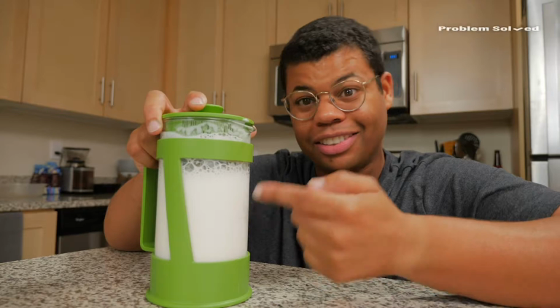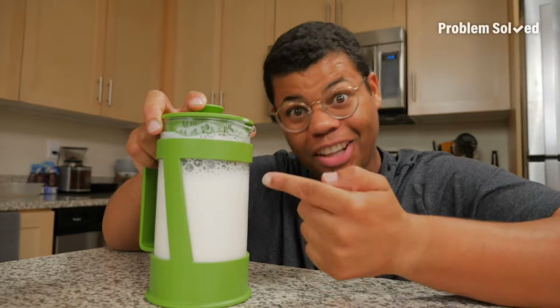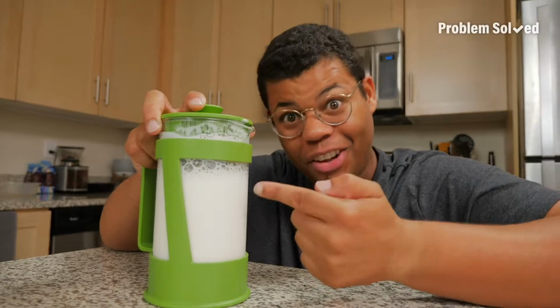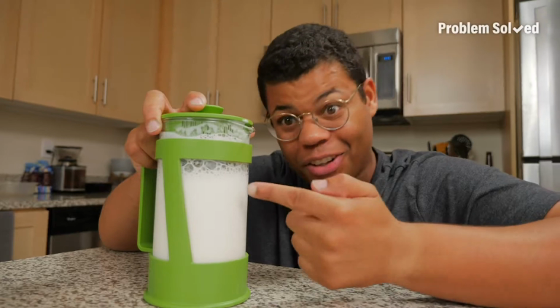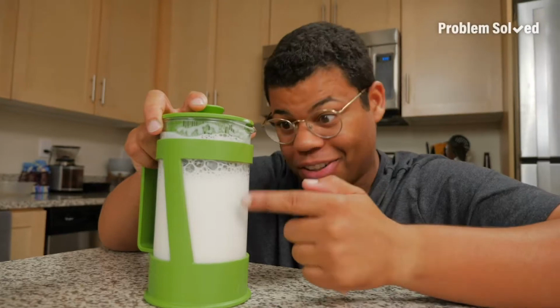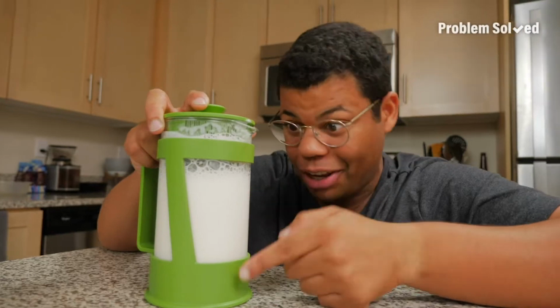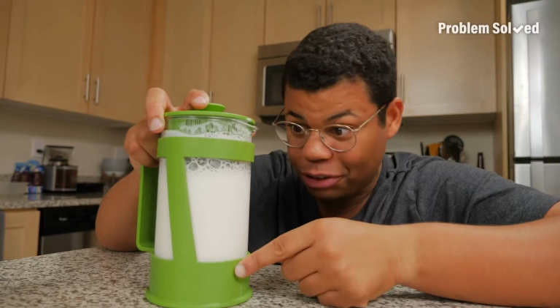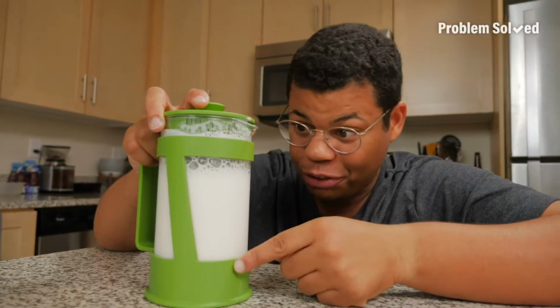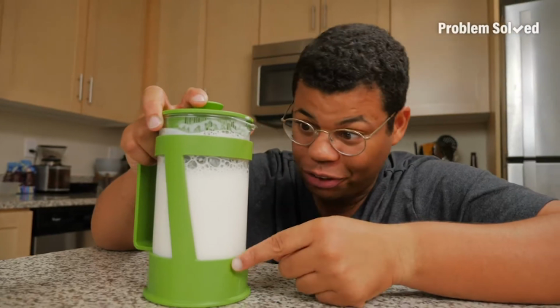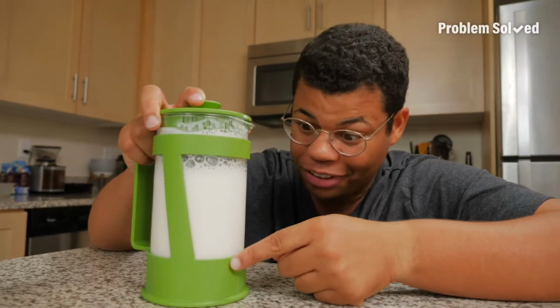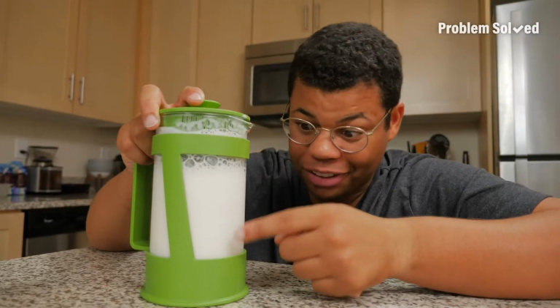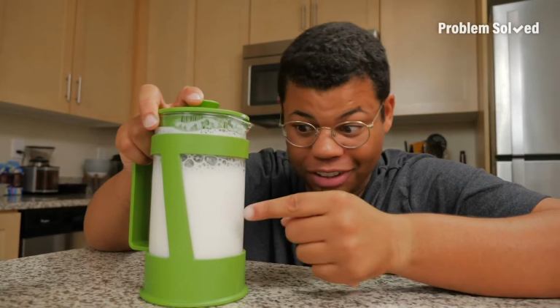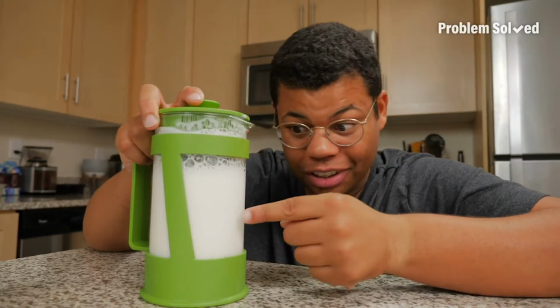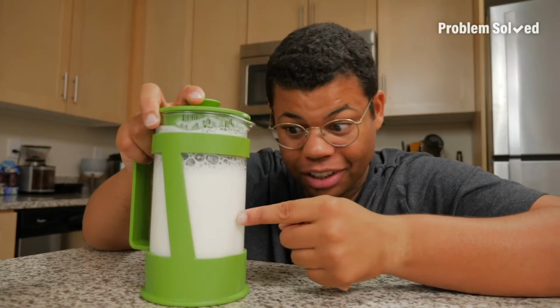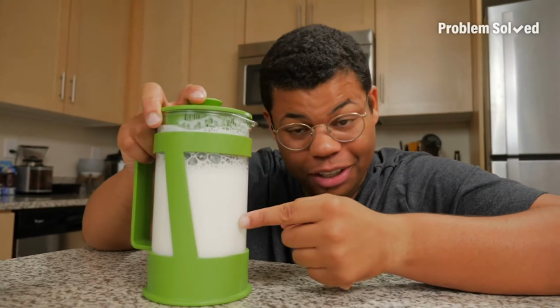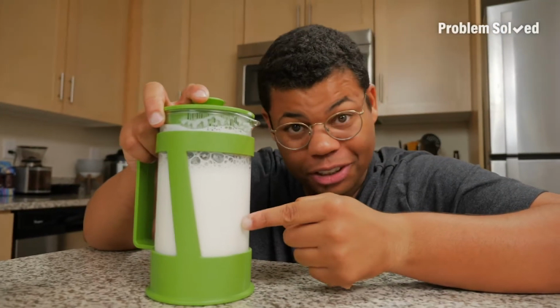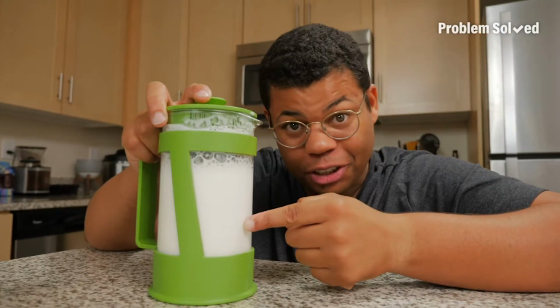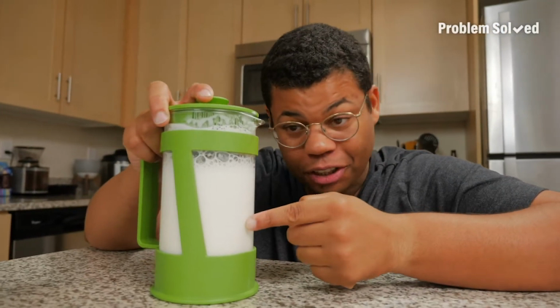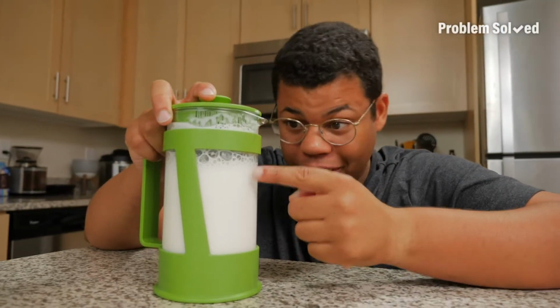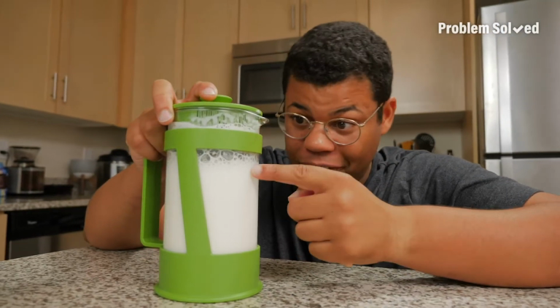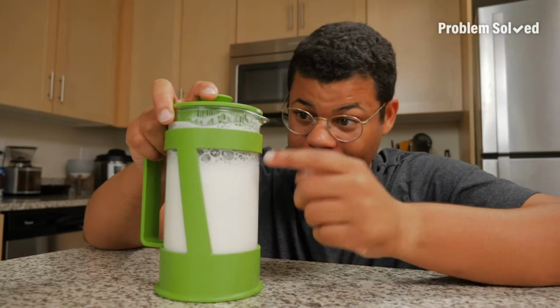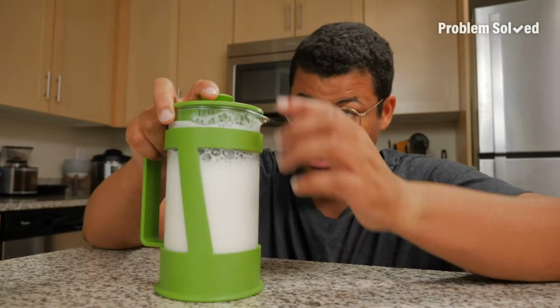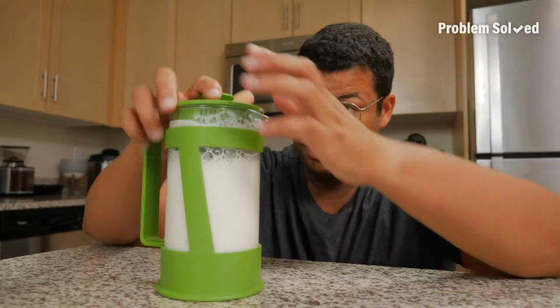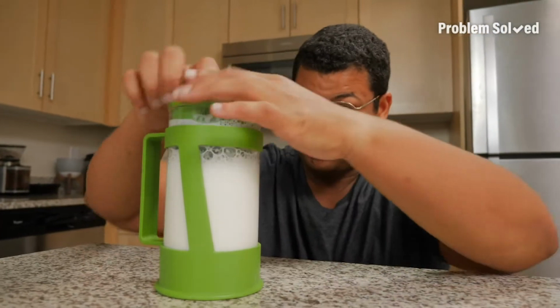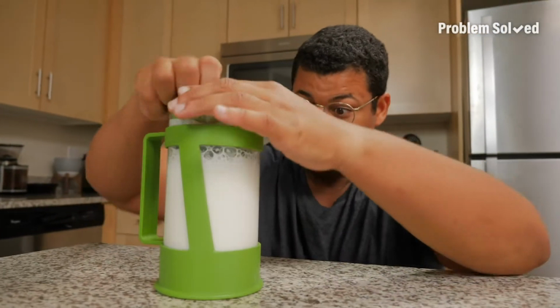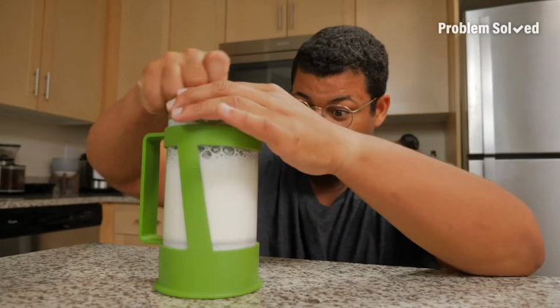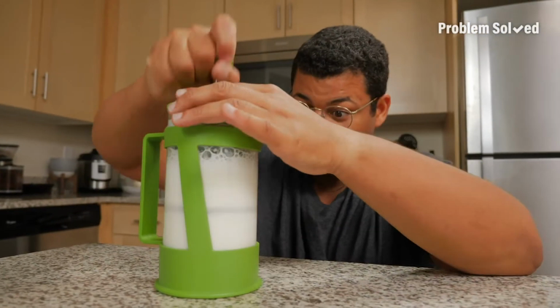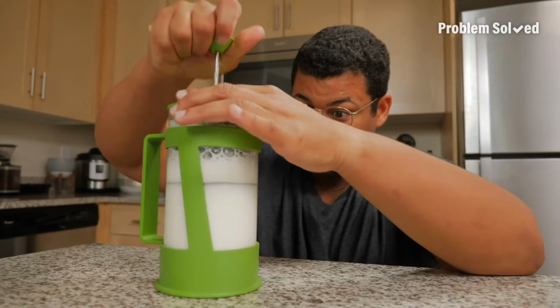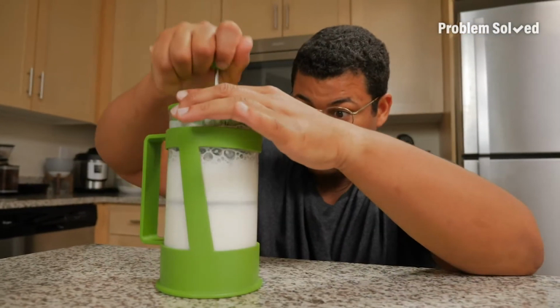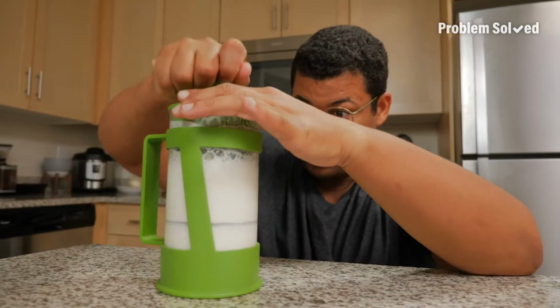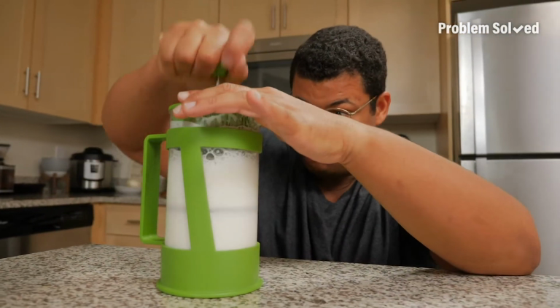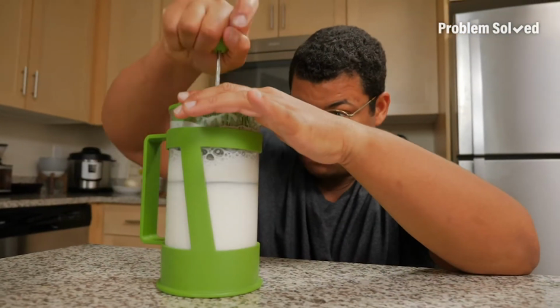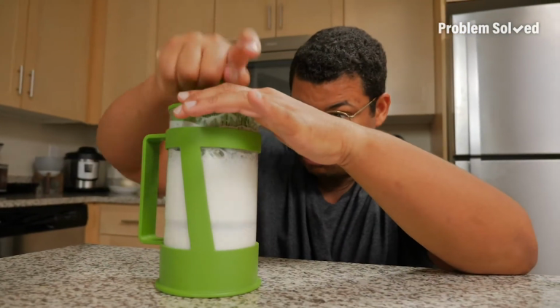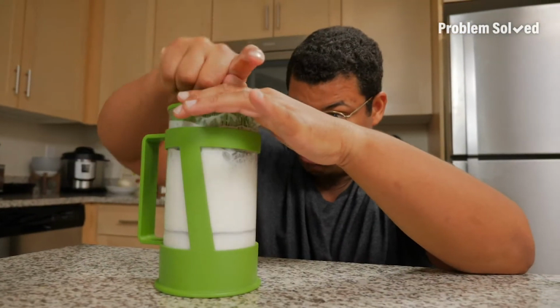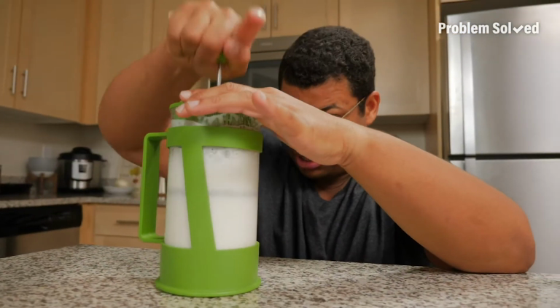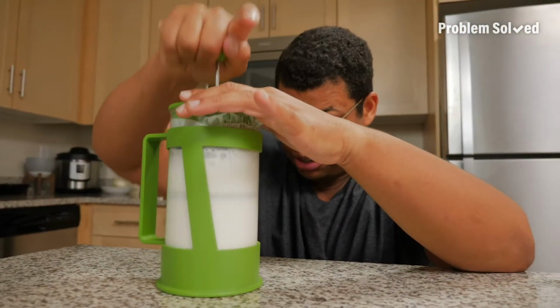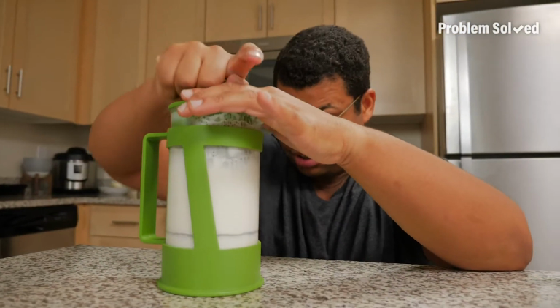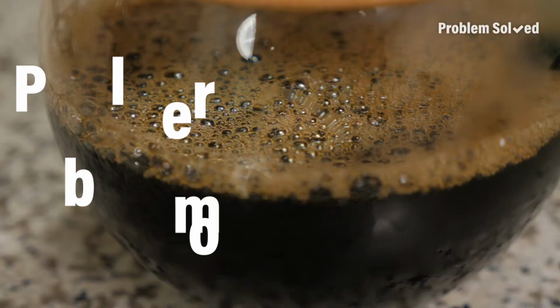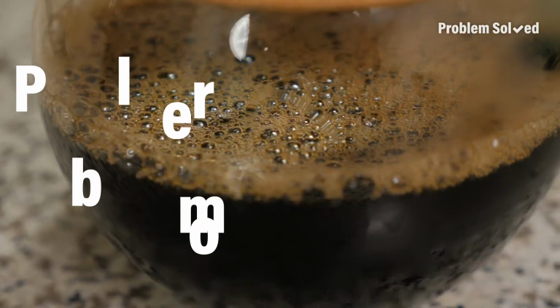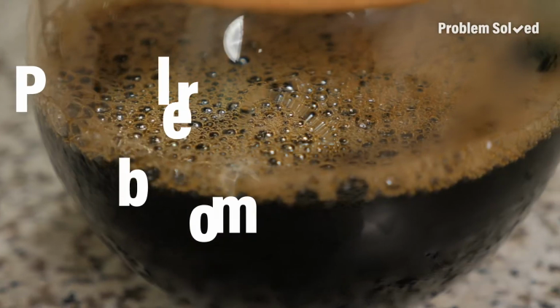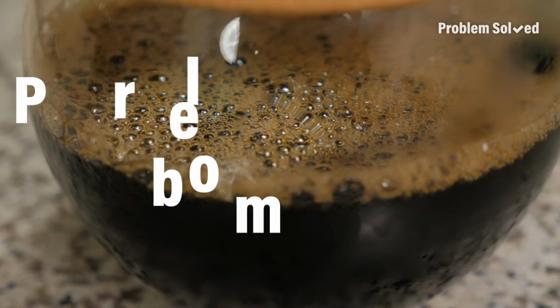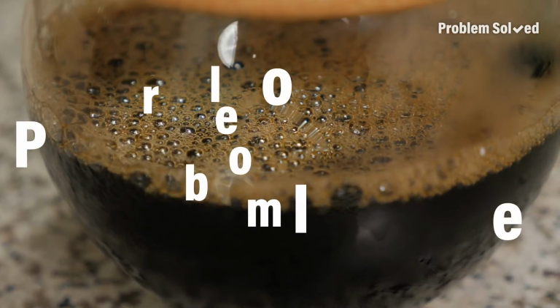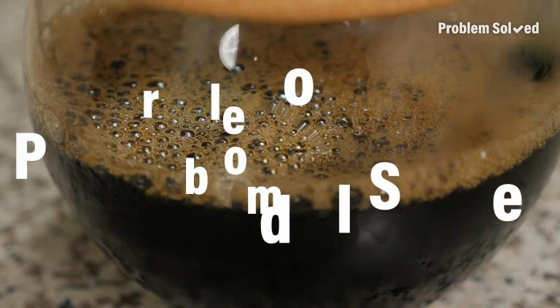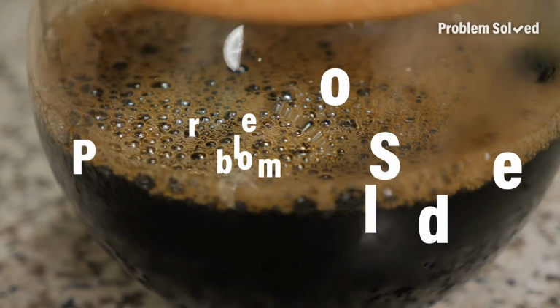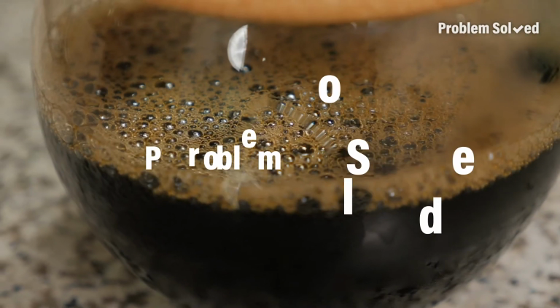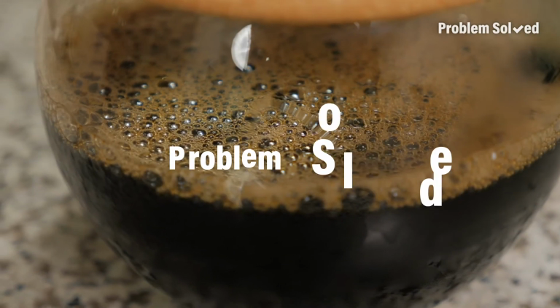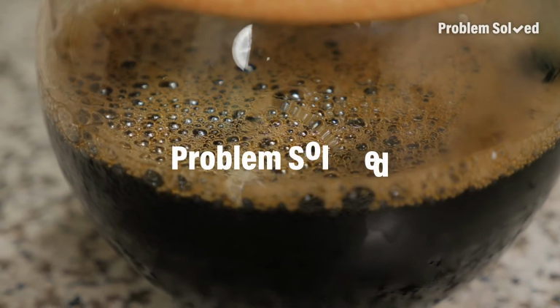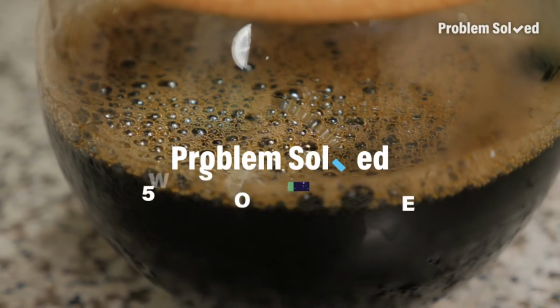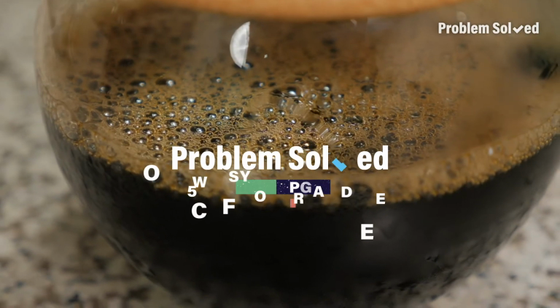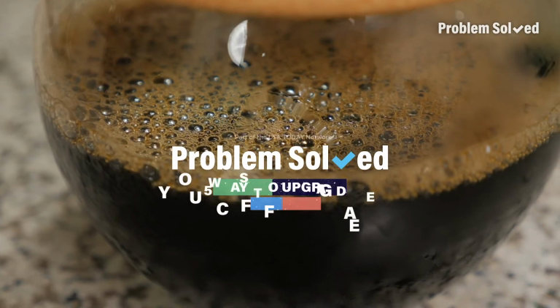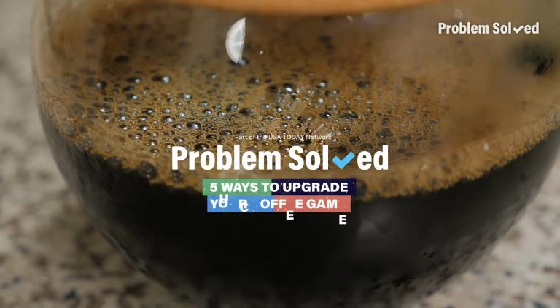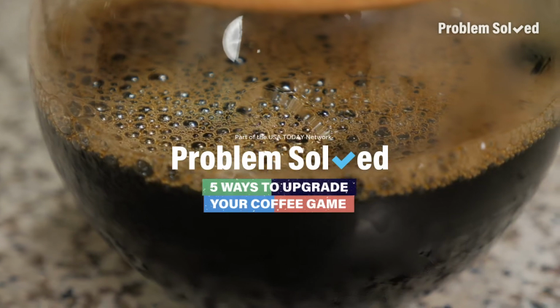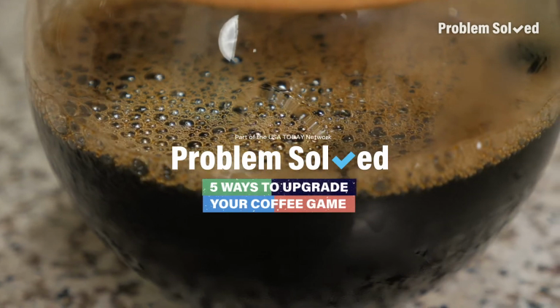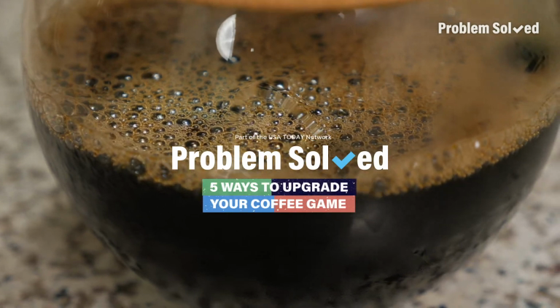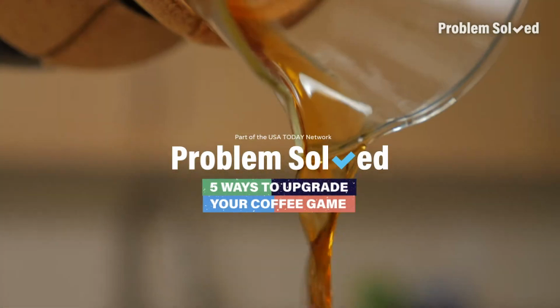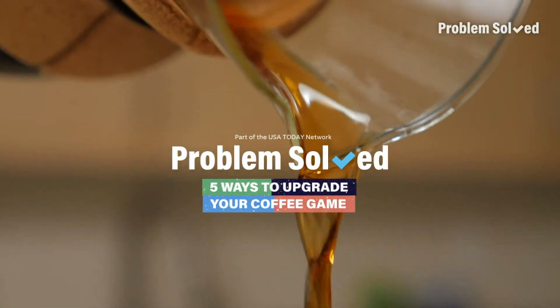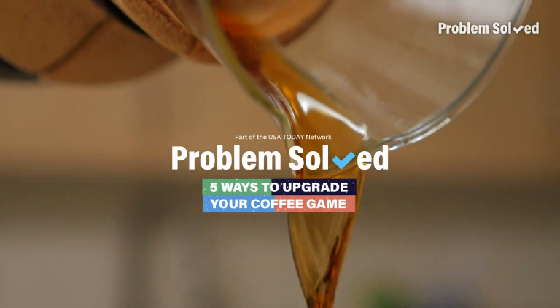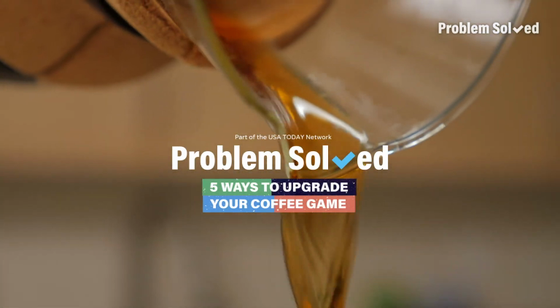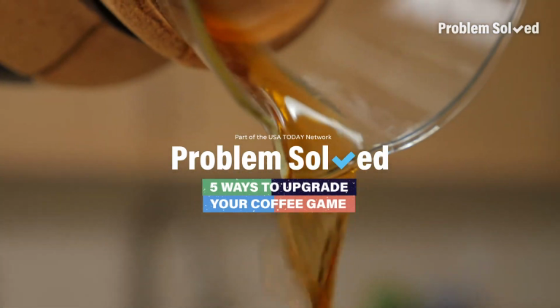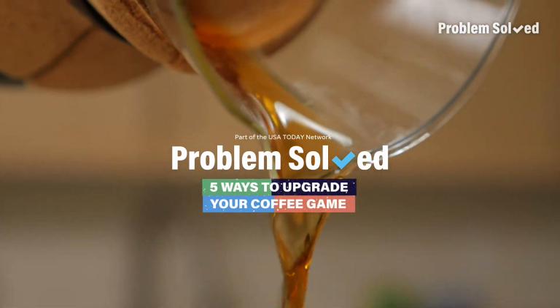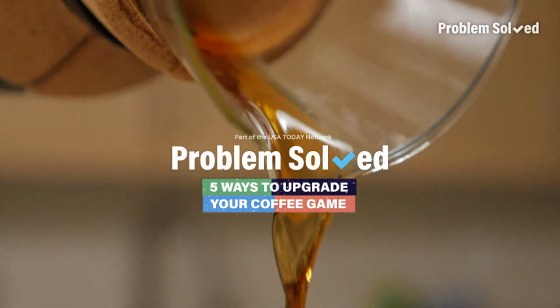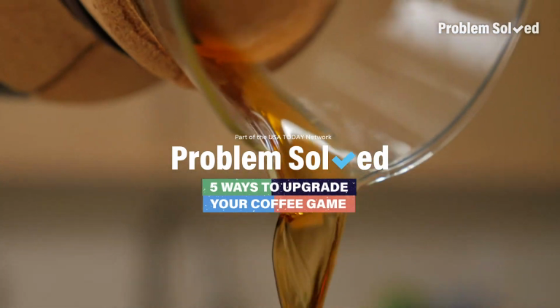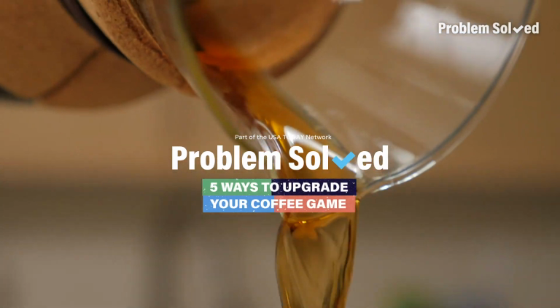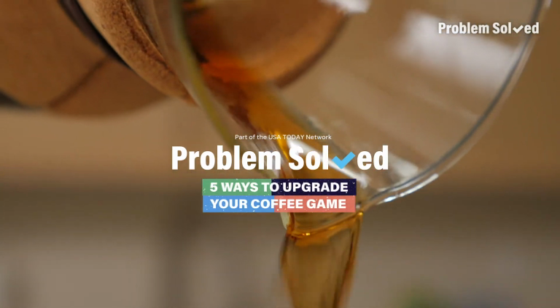Look, now it's full. It started down here, now look at all that foam. I'm going to share five methods to help you upgrade your coffee game.